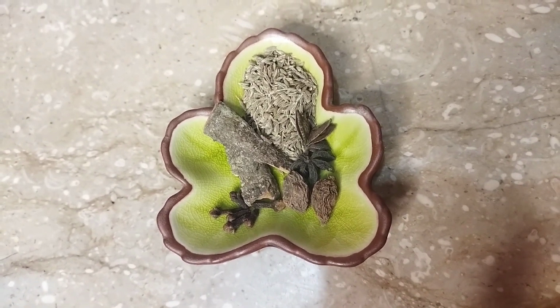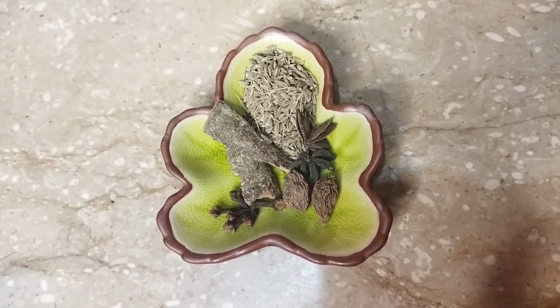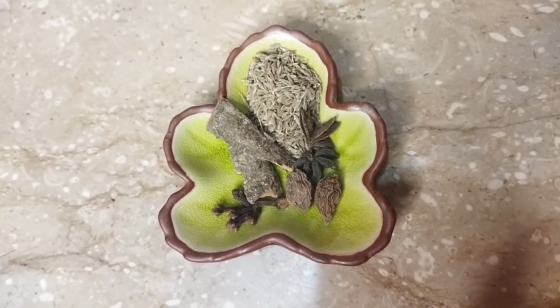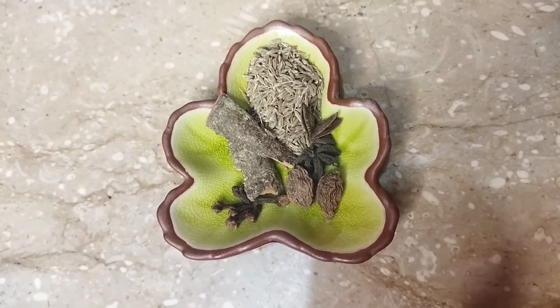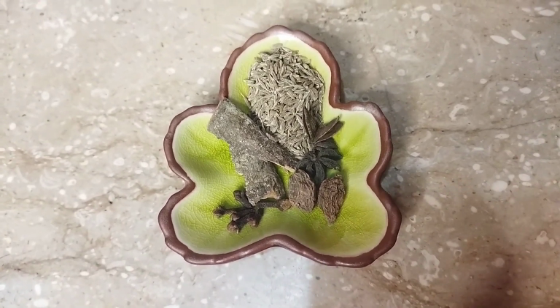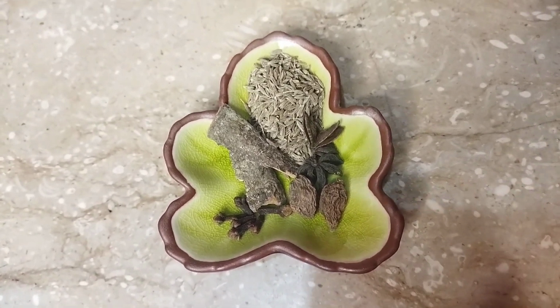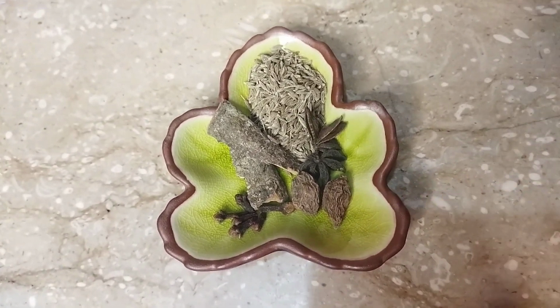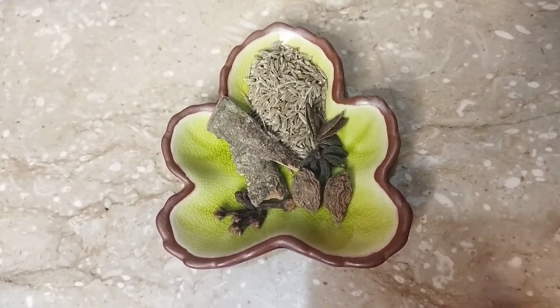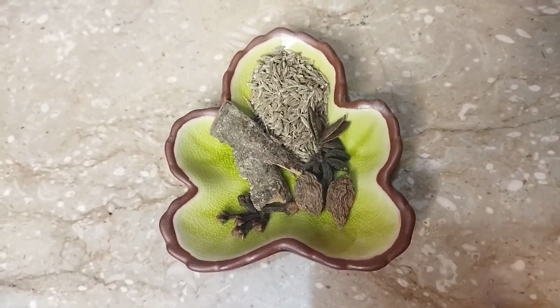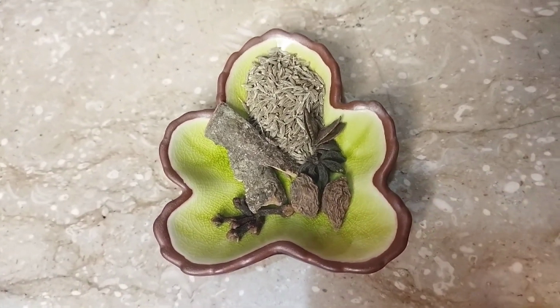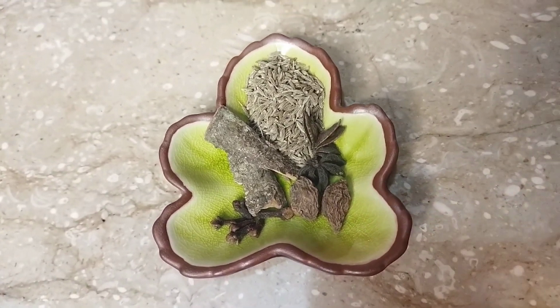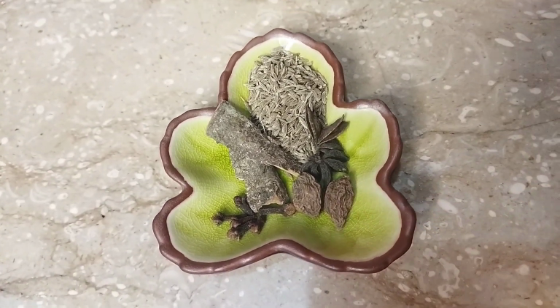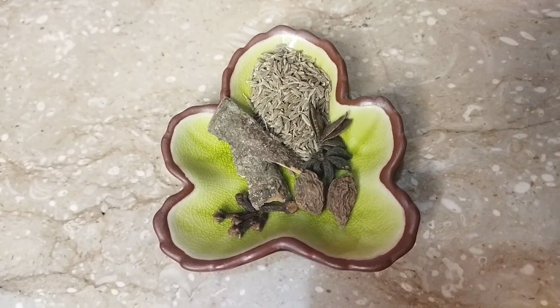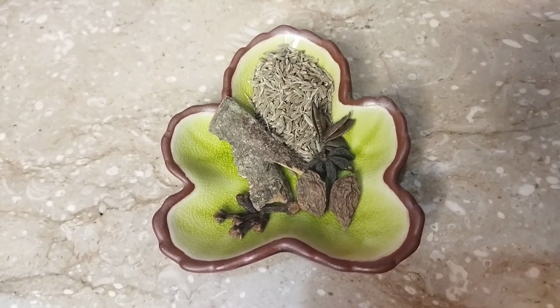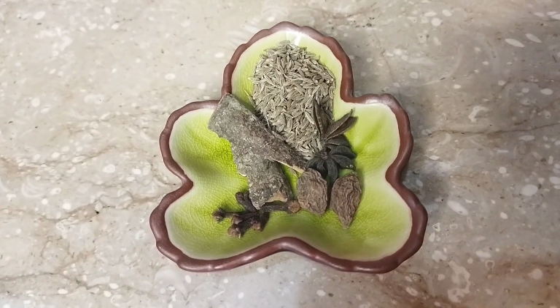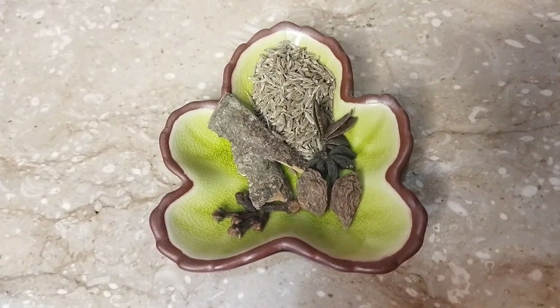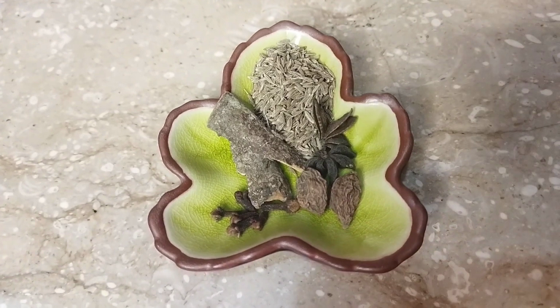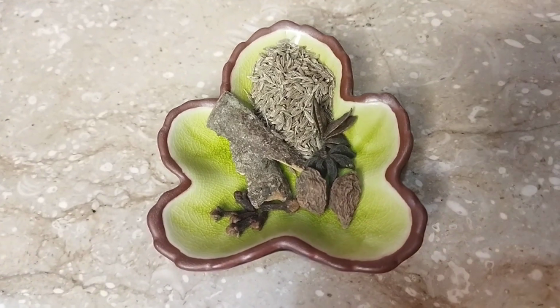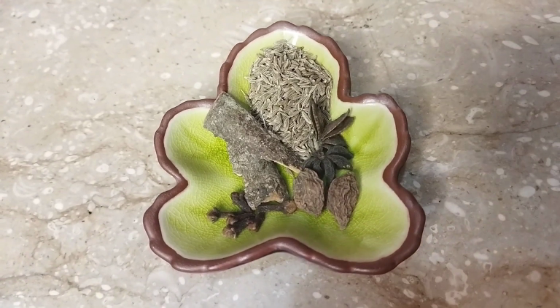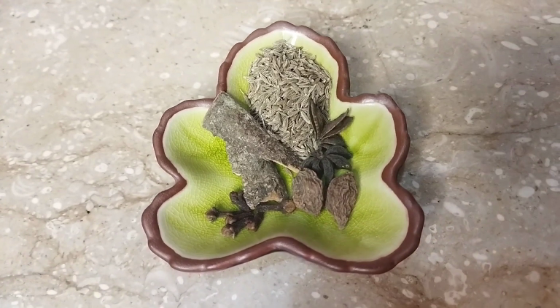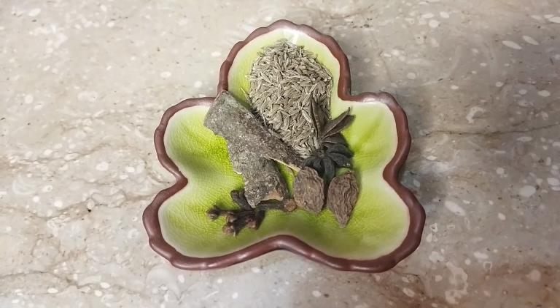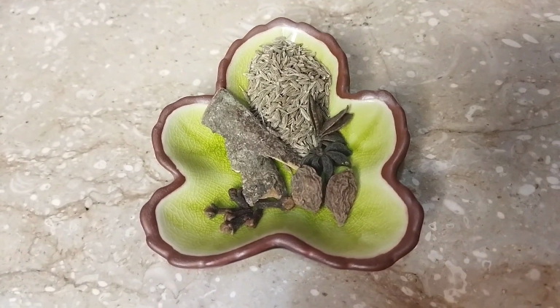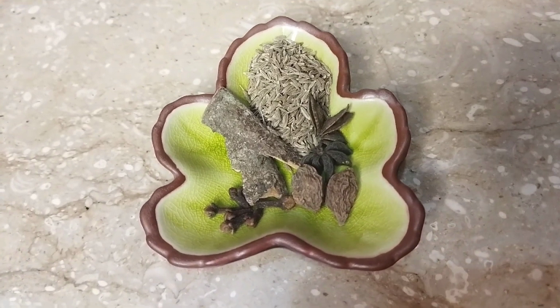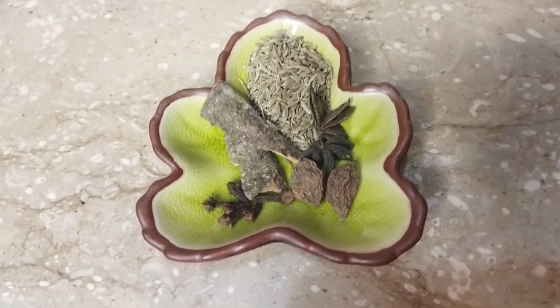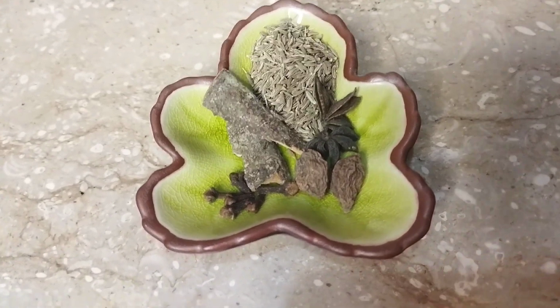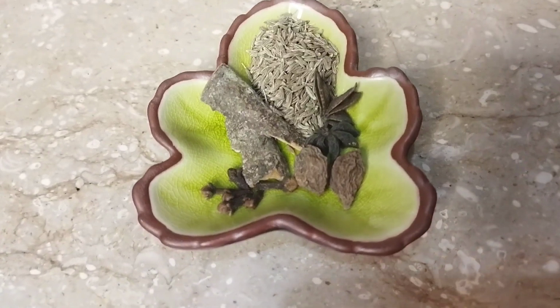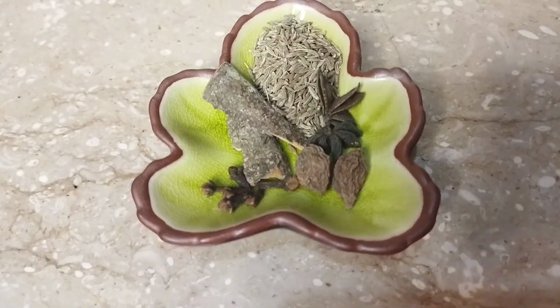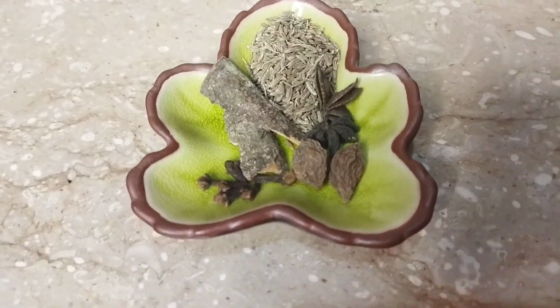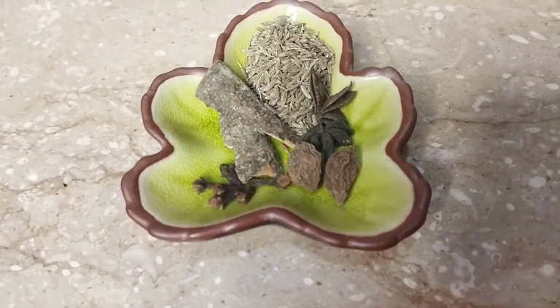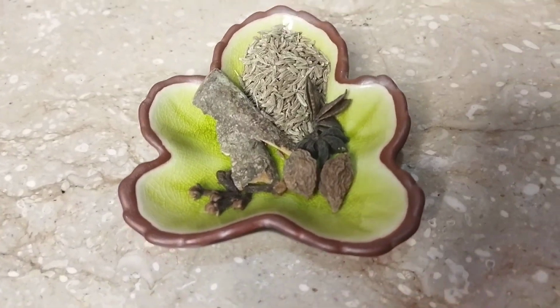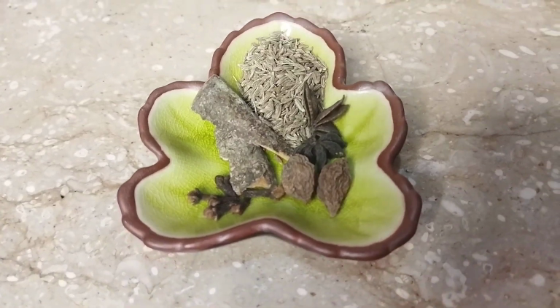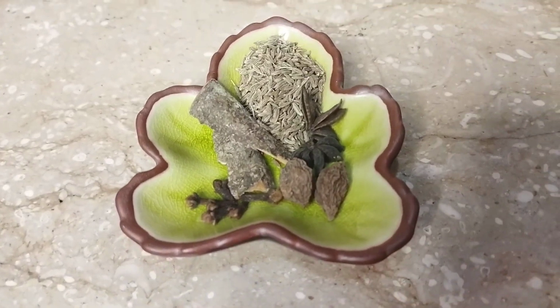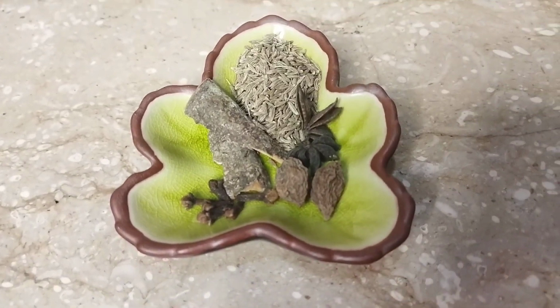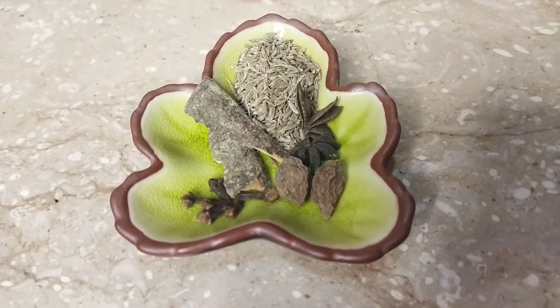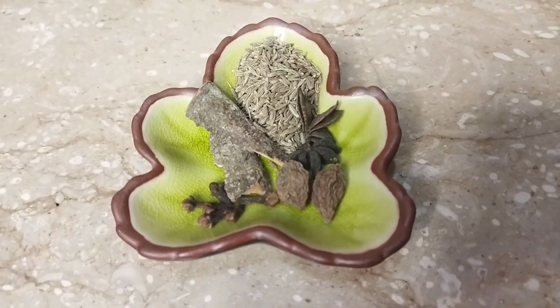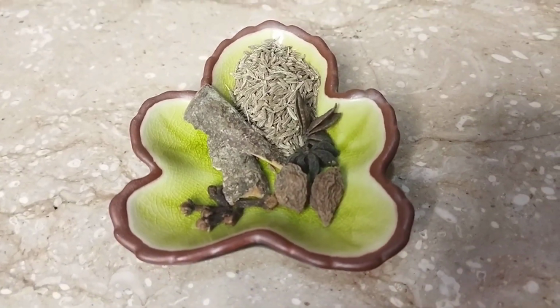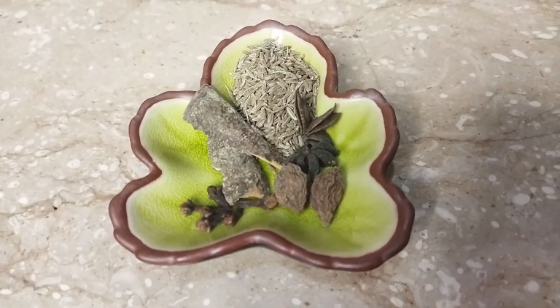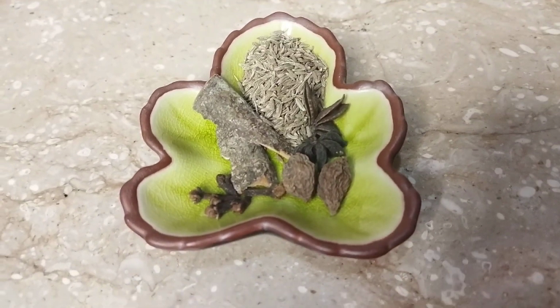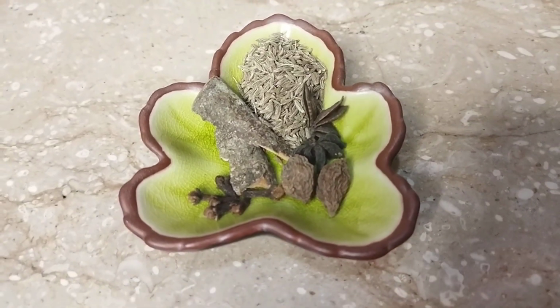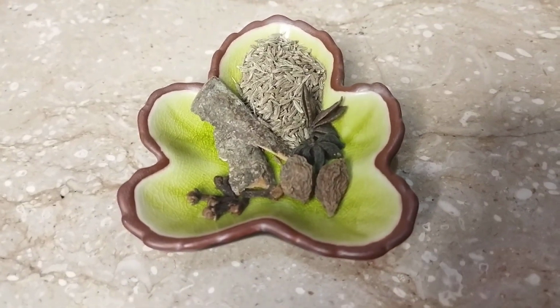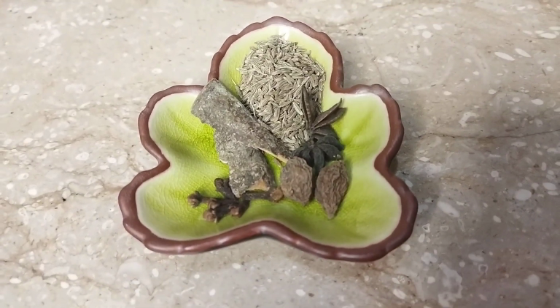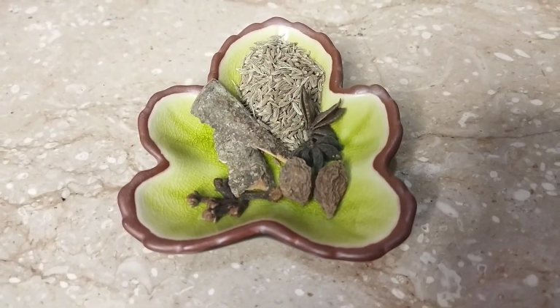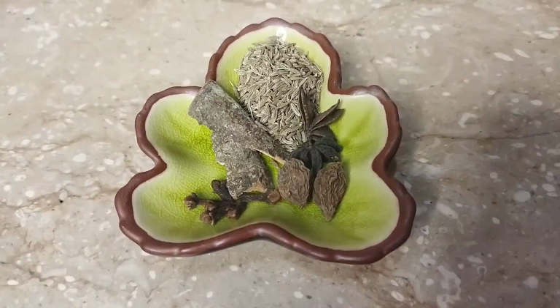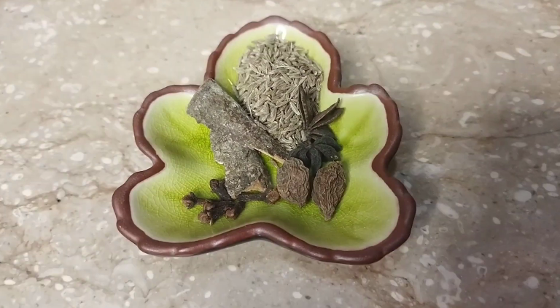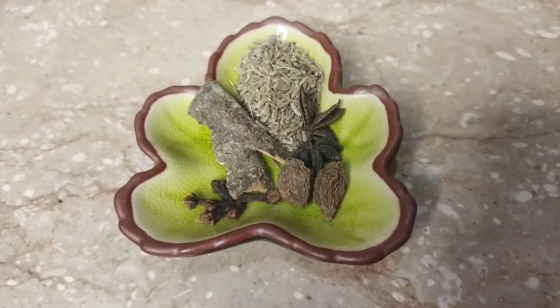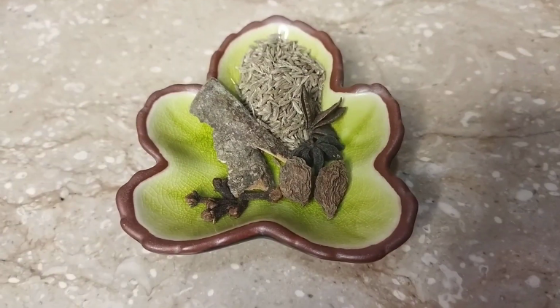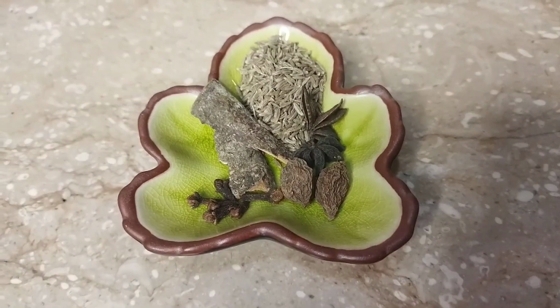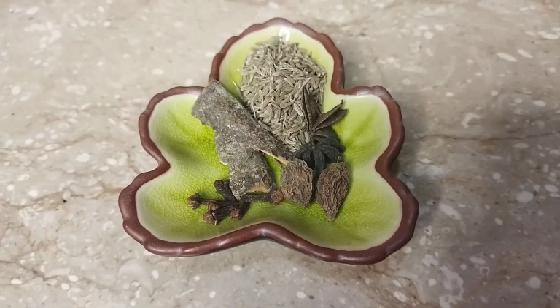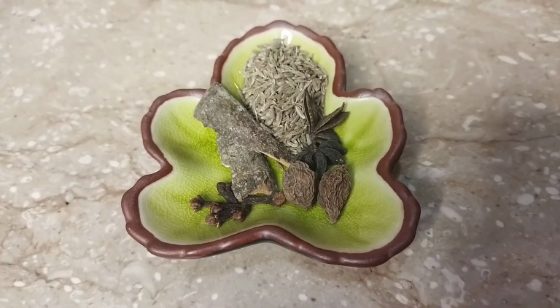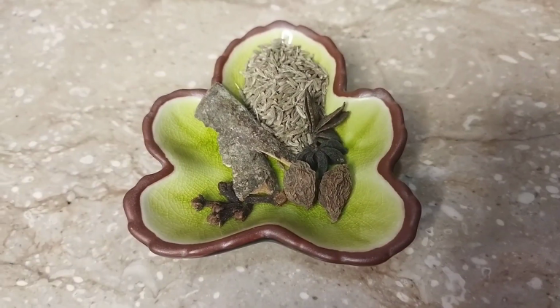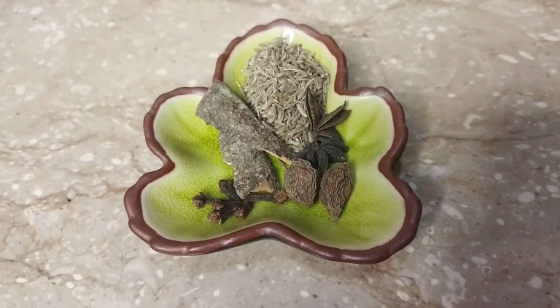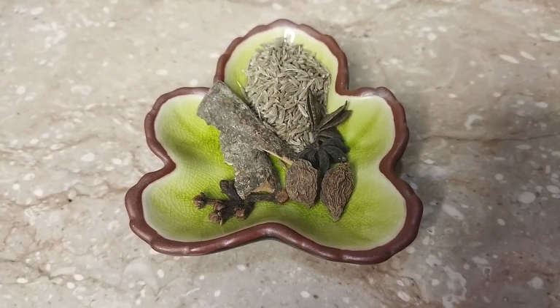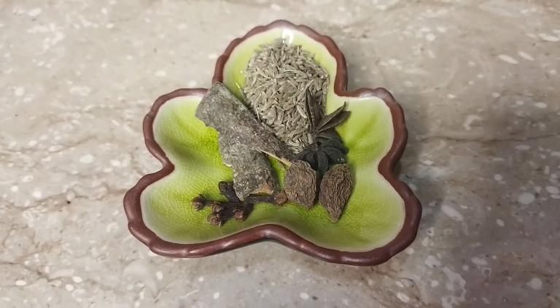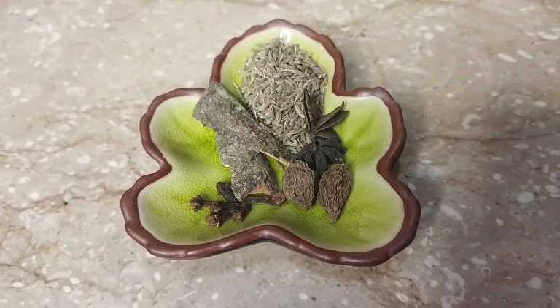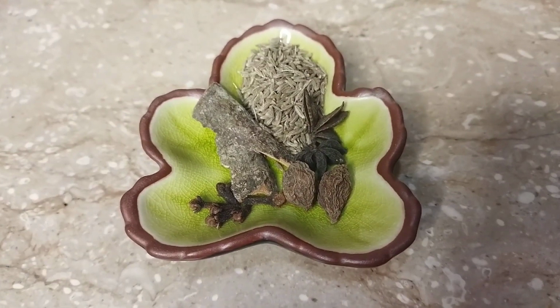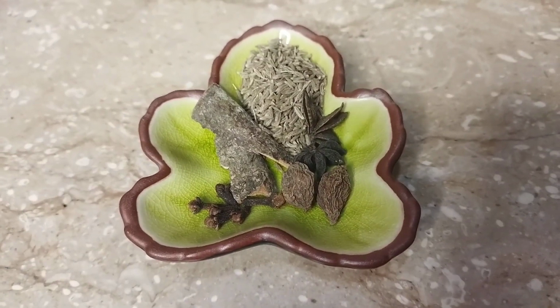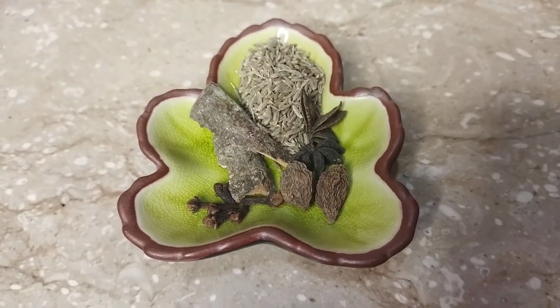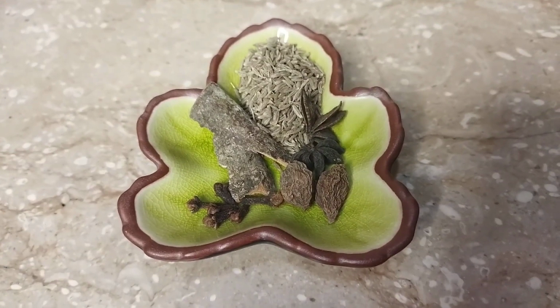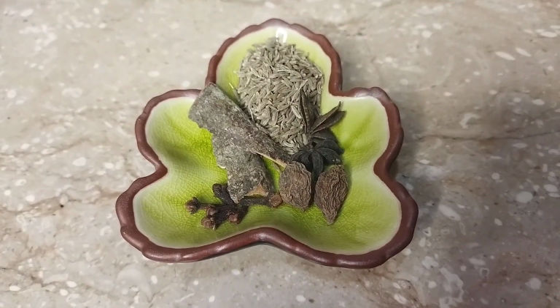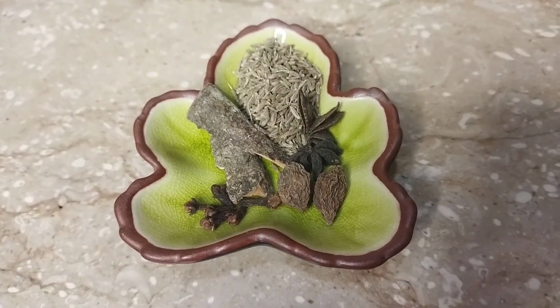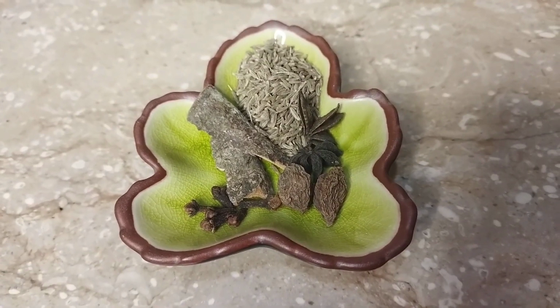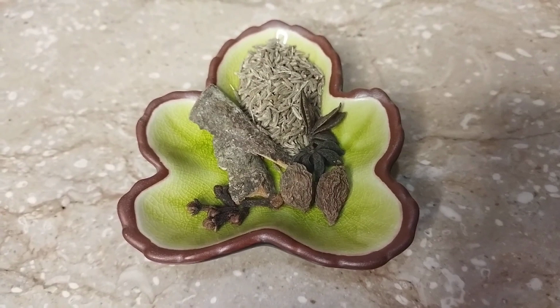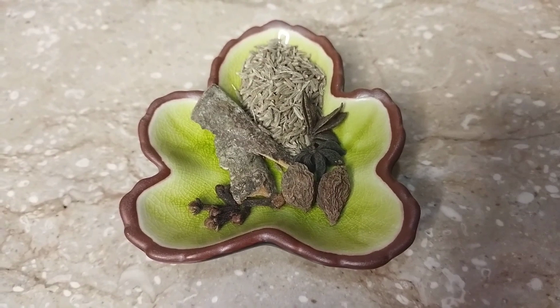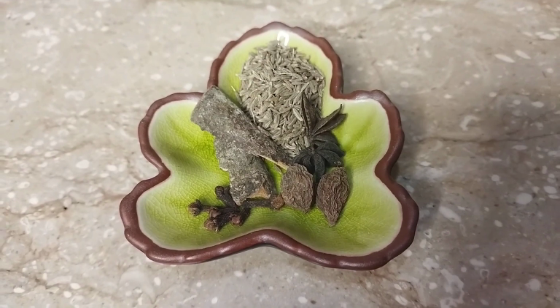1 teaspoon zira, 2 tar chini, 2 badiyaan, 2 black lychee, 6 longs.